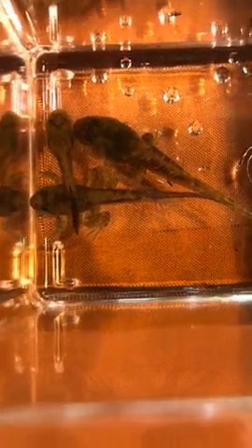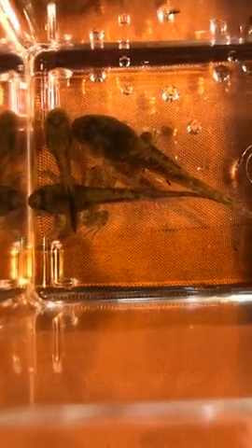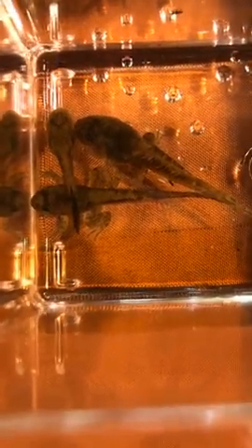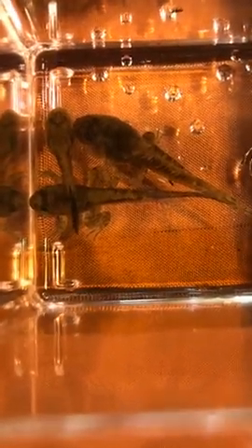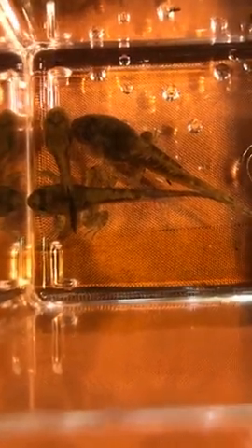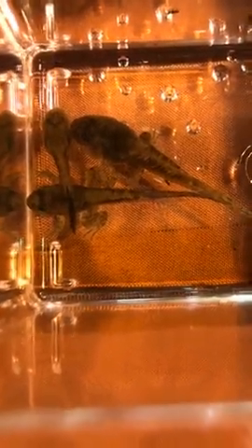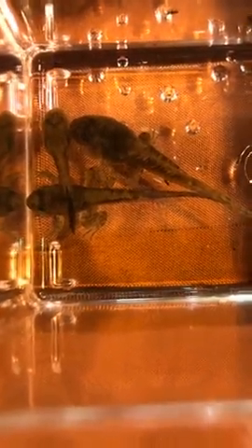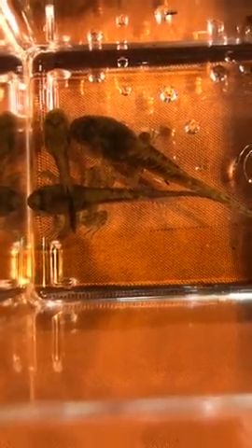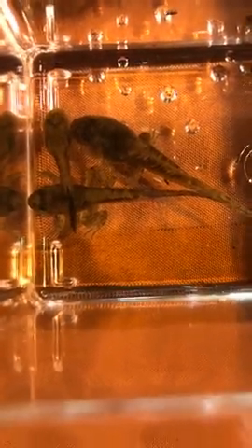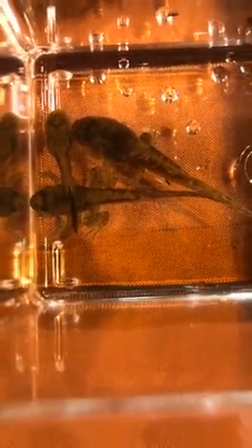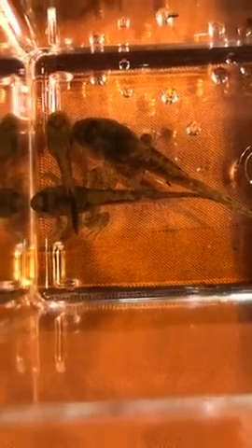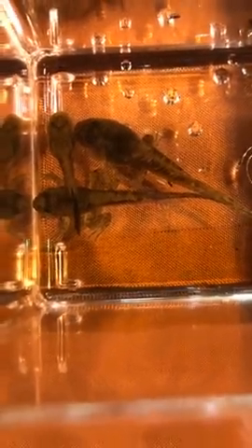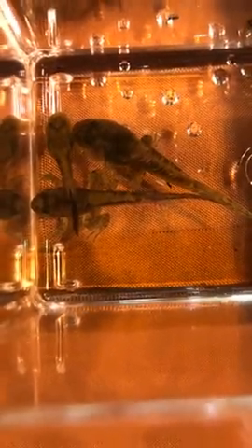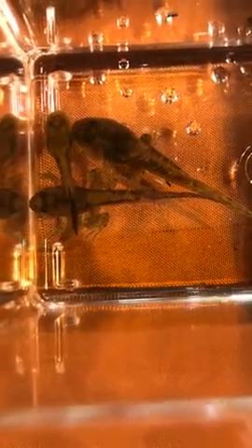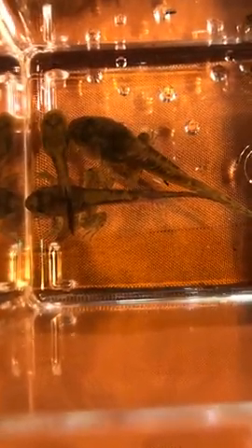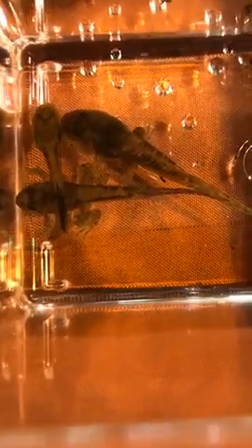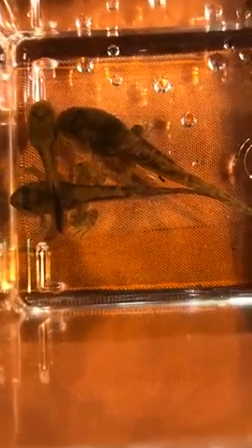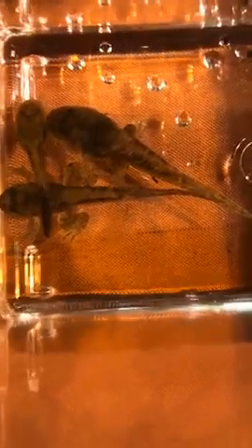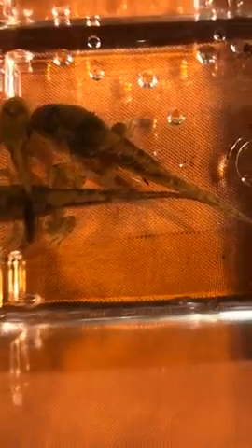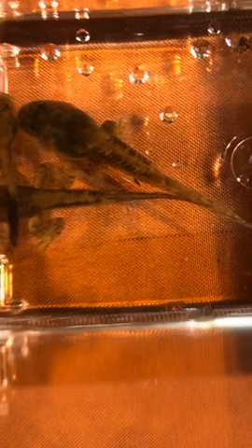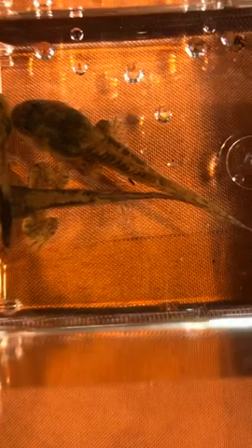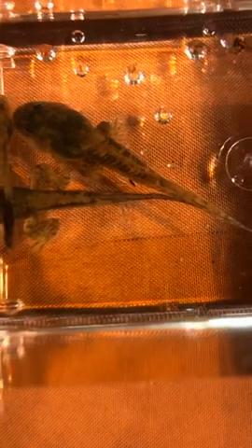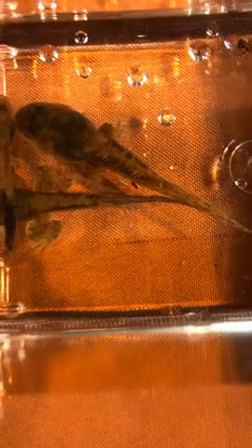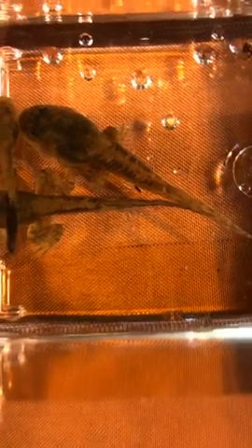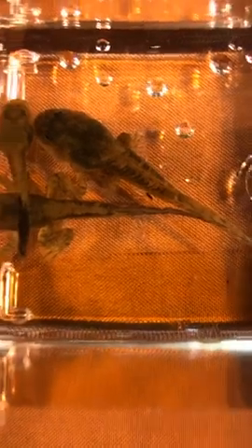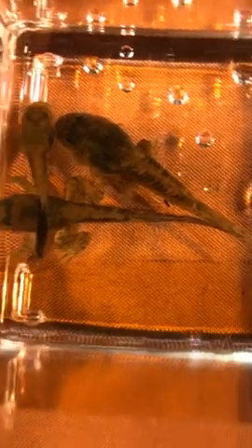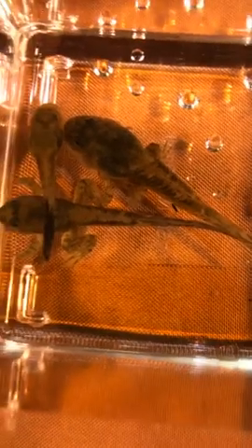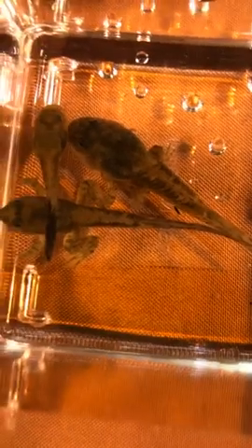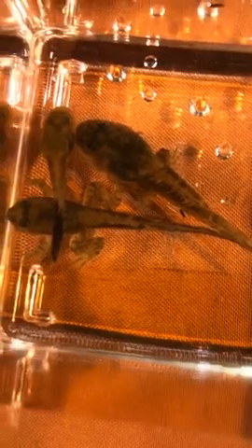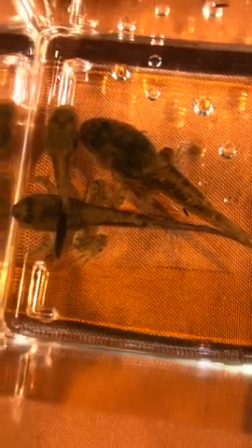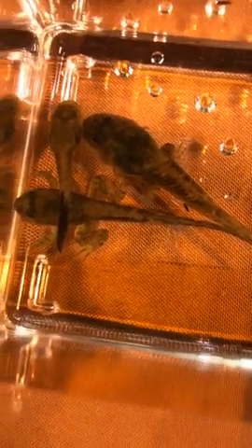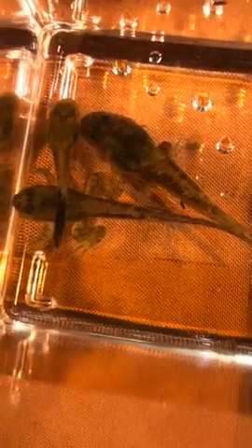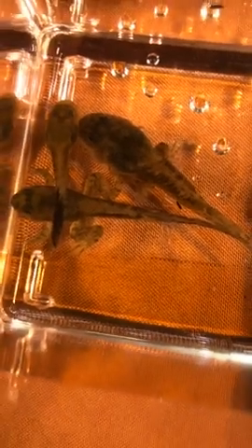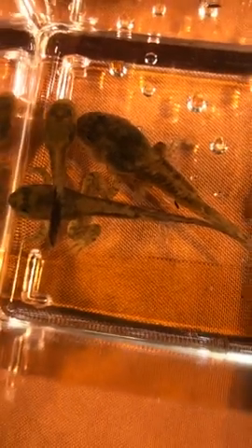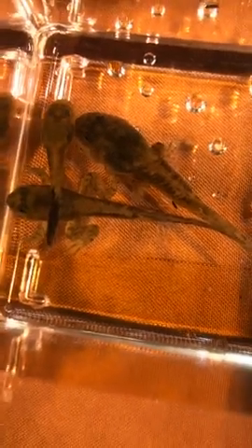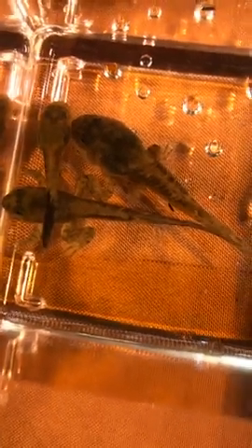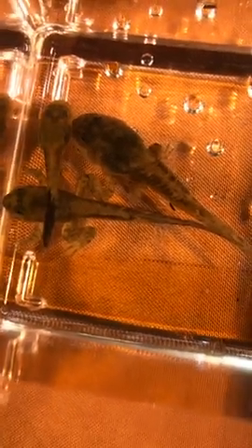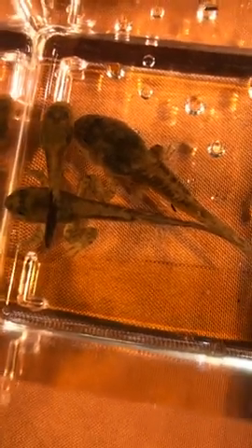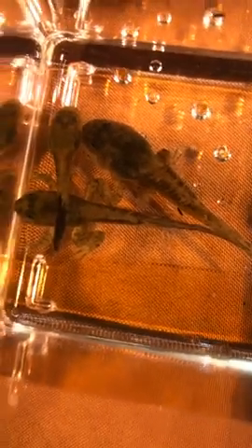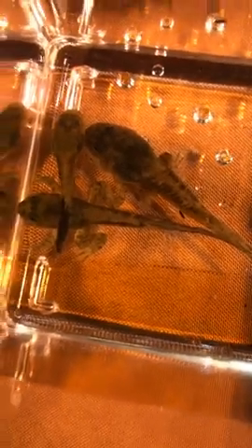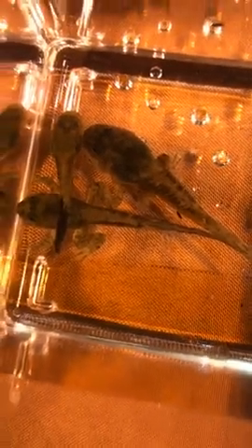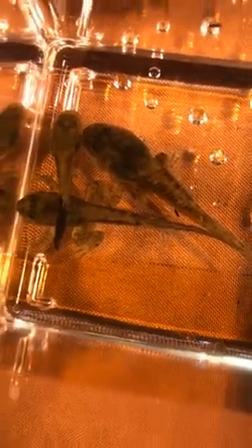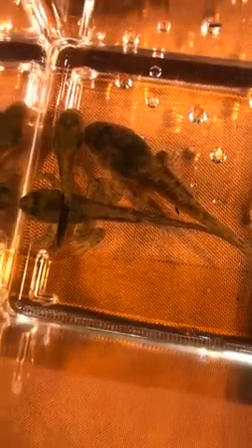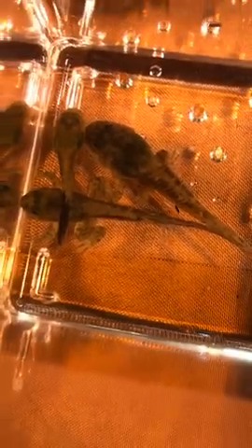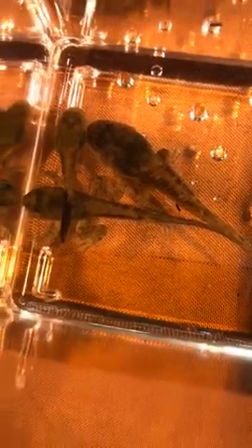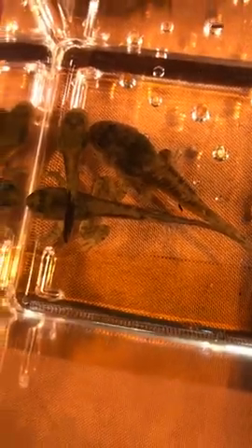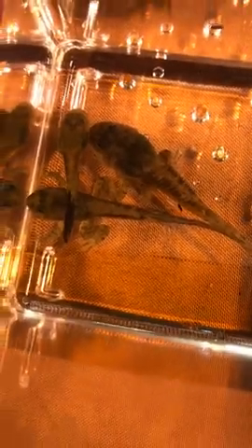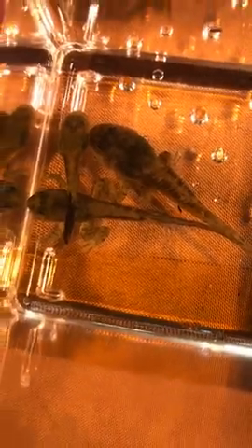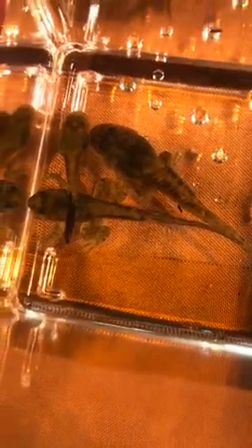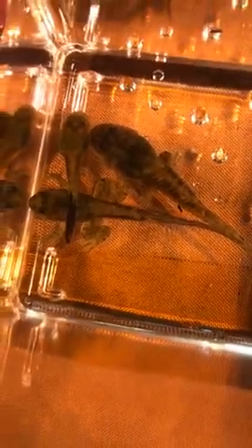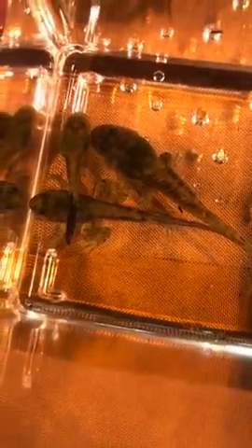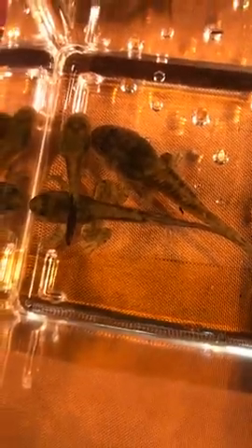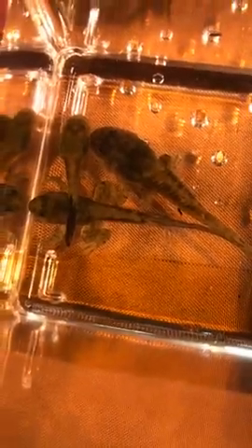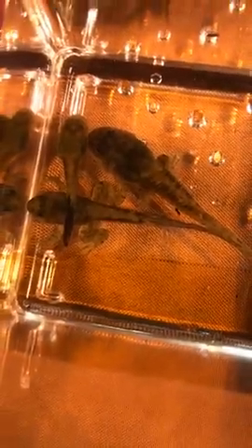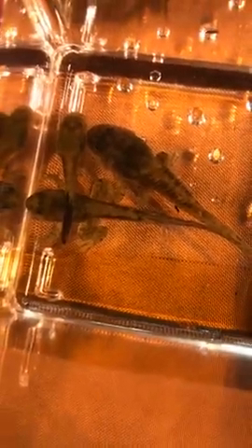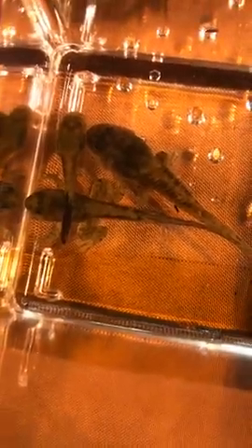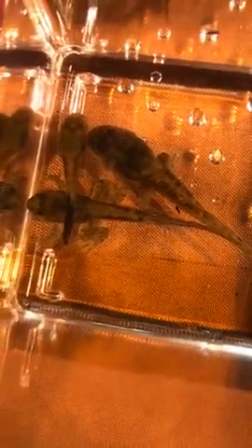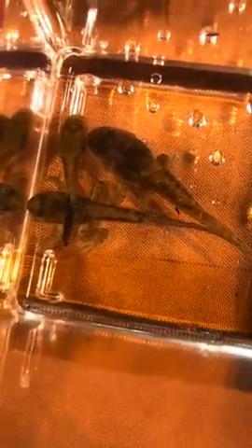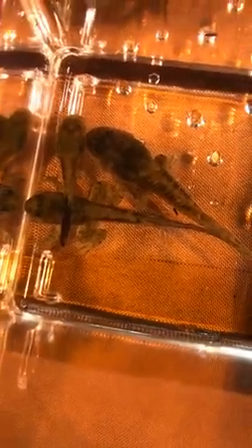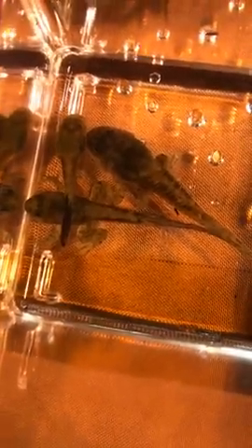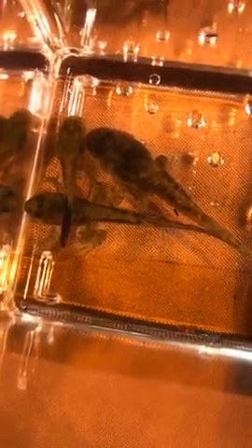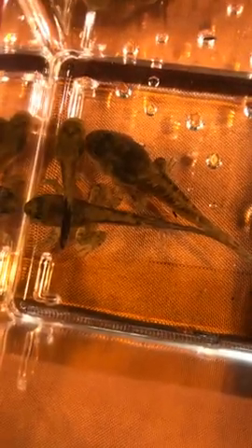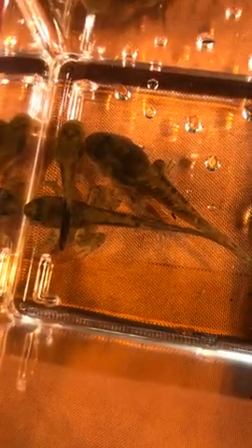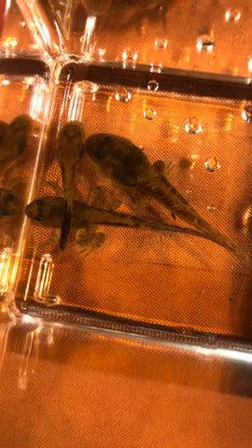Unfortunately, by the end of 2016, only 11 tadpoles remained, but they had fully metamorphed into adults.